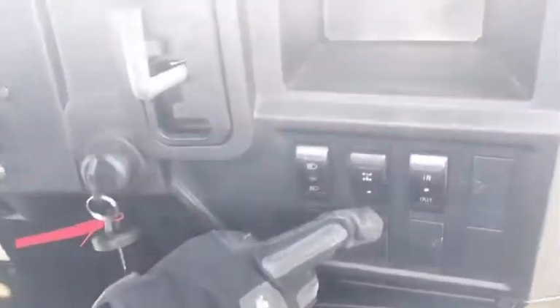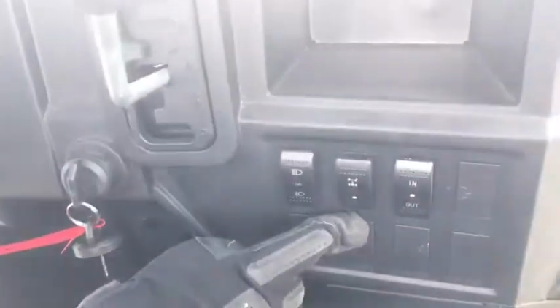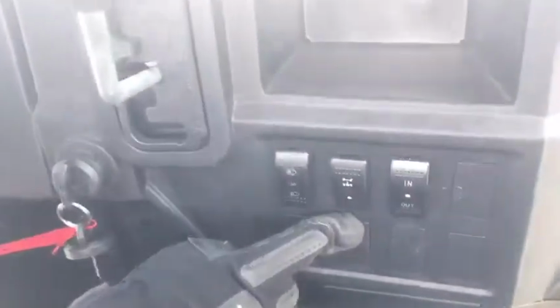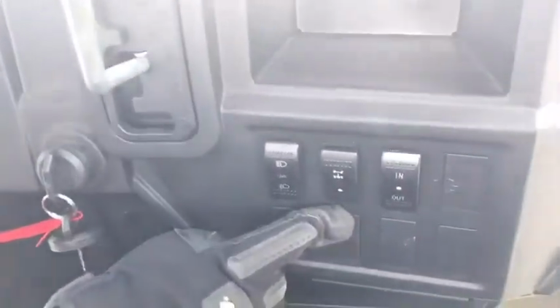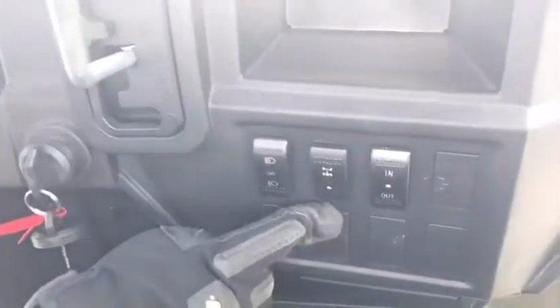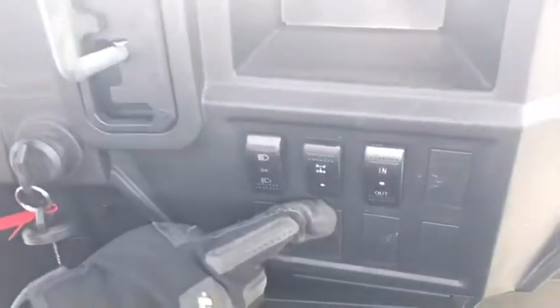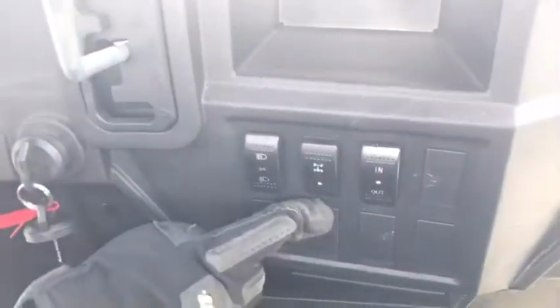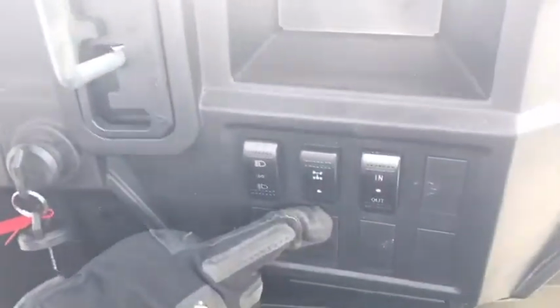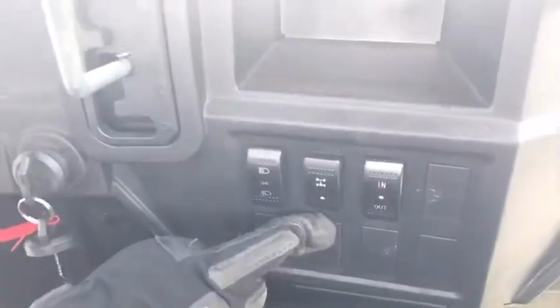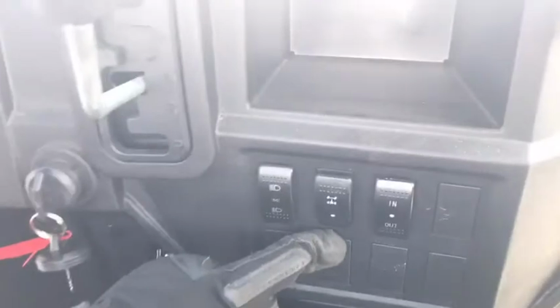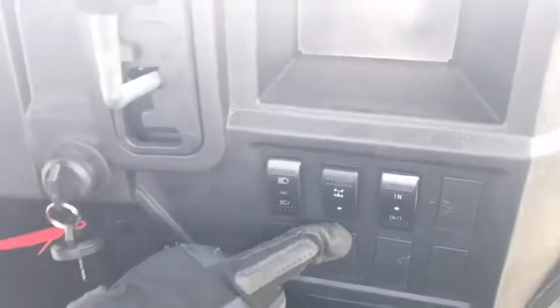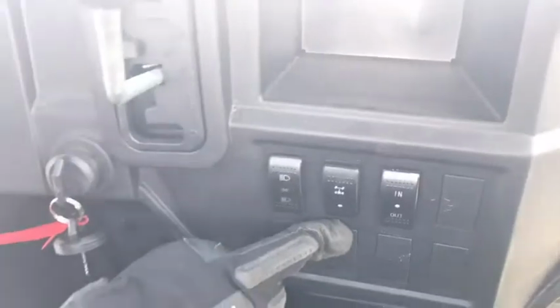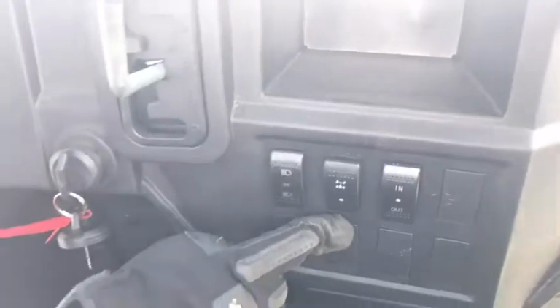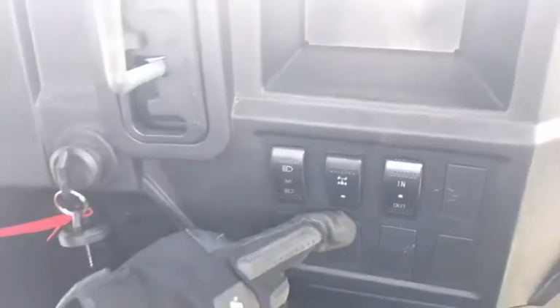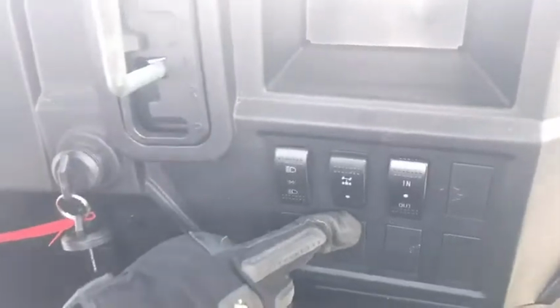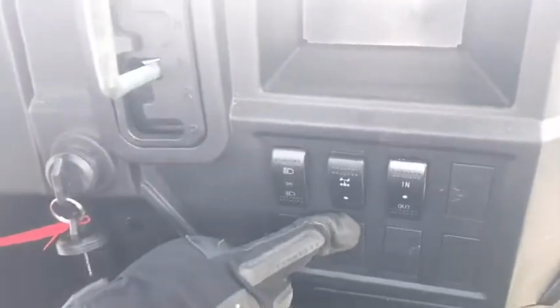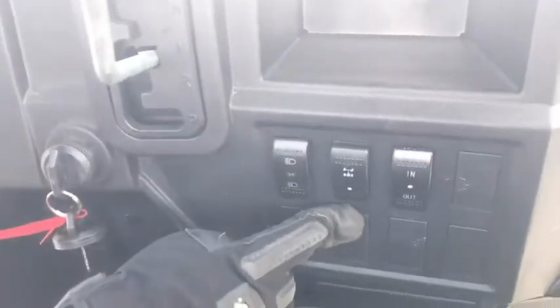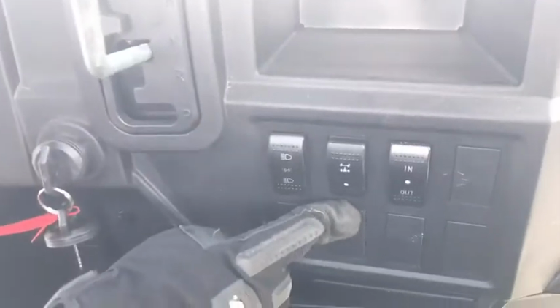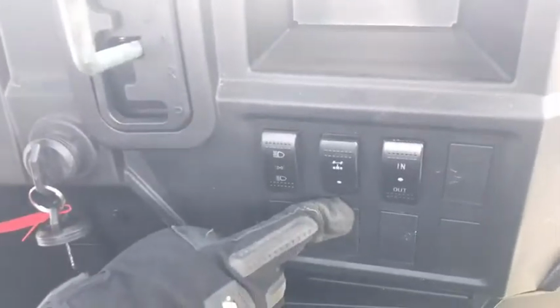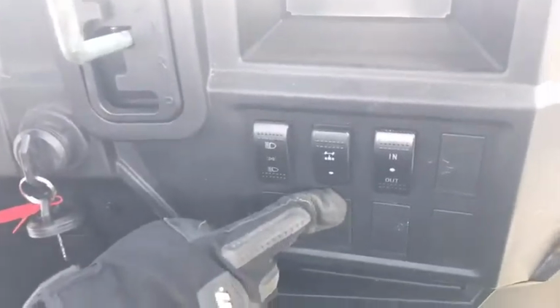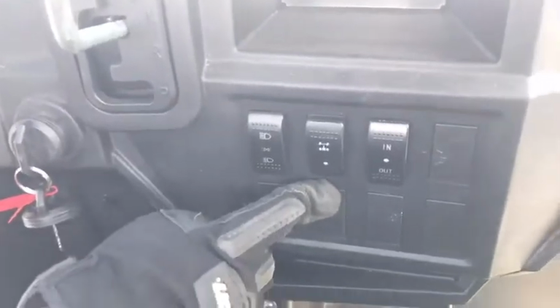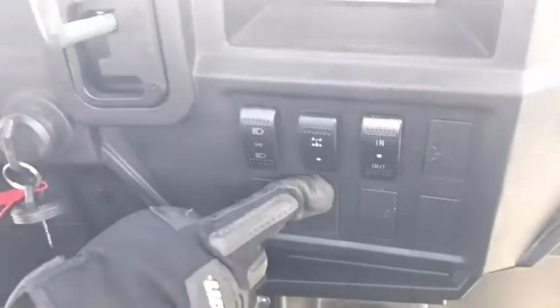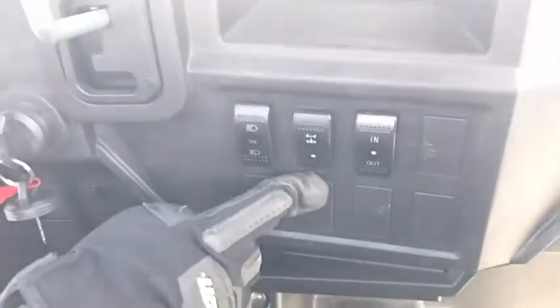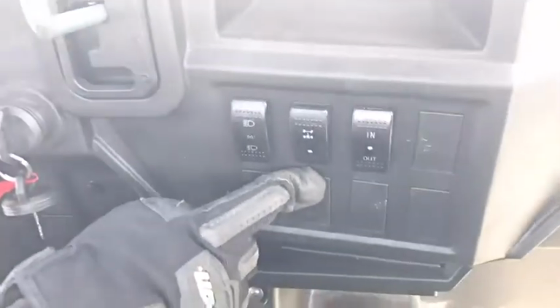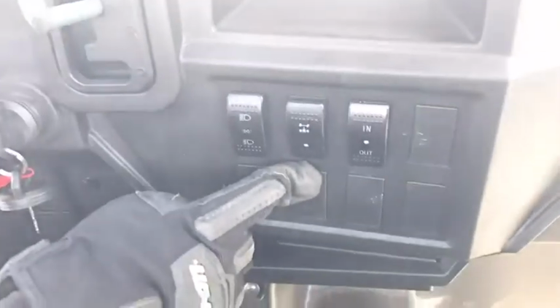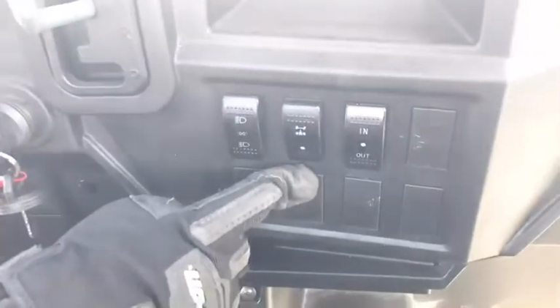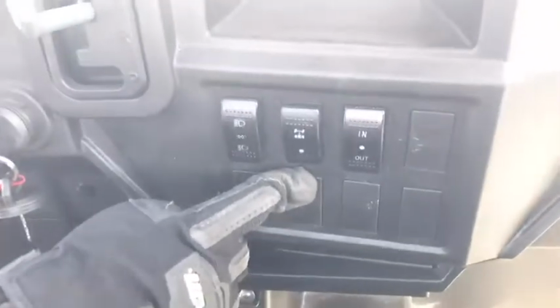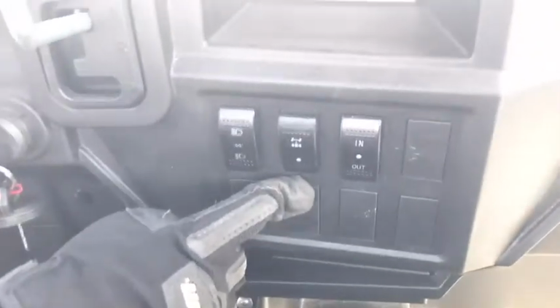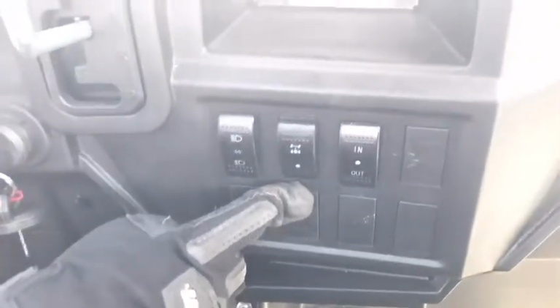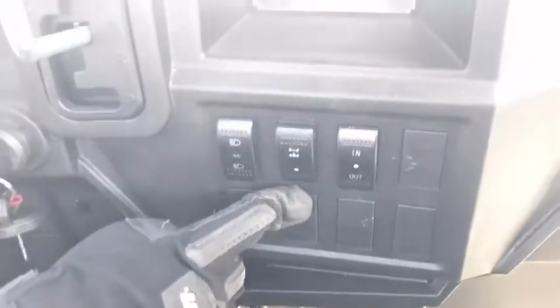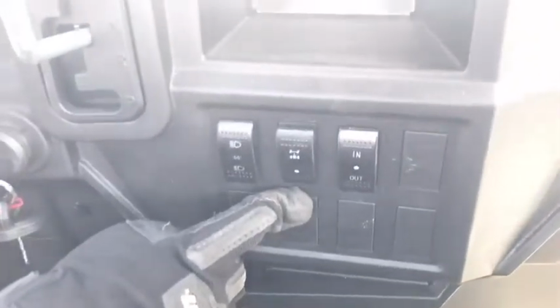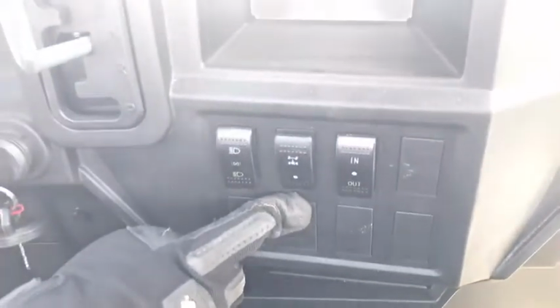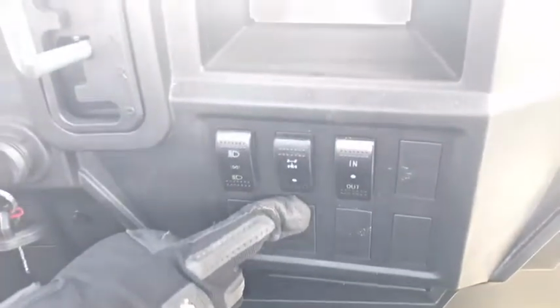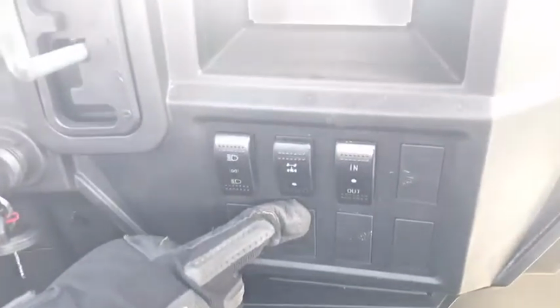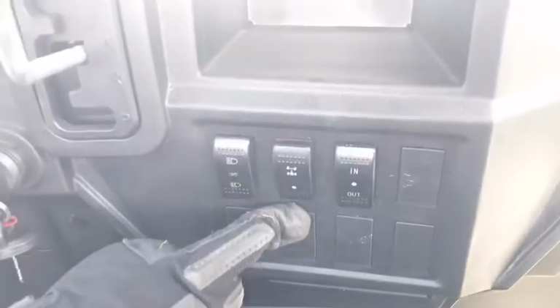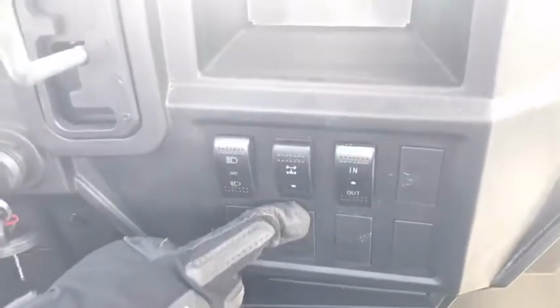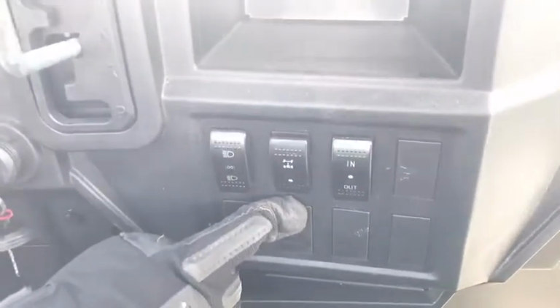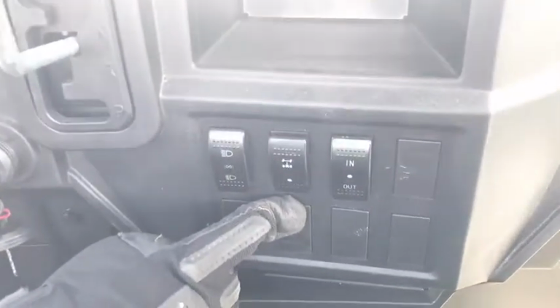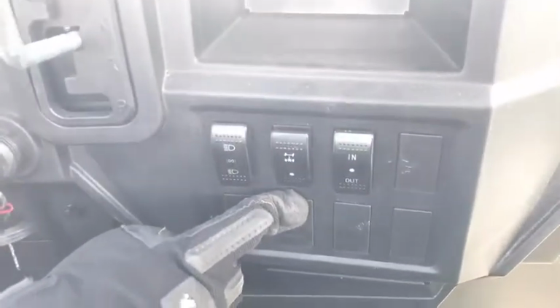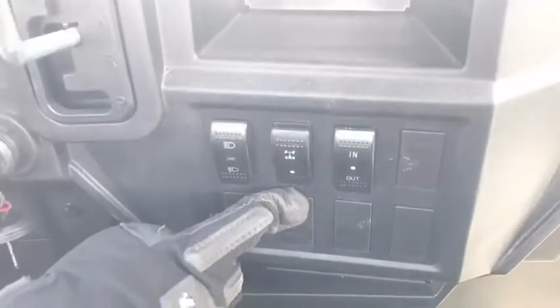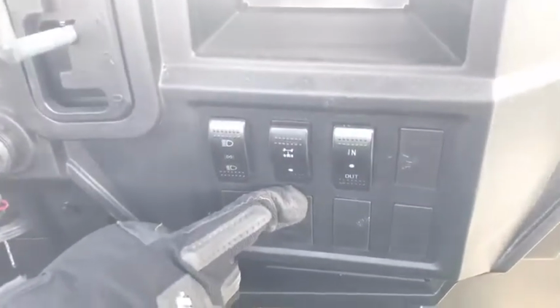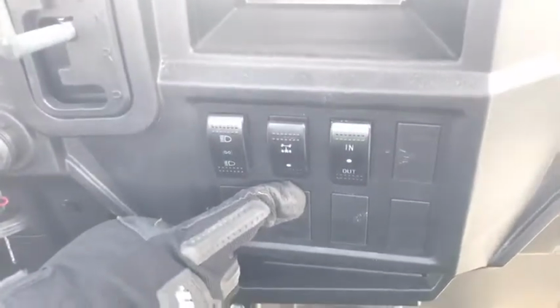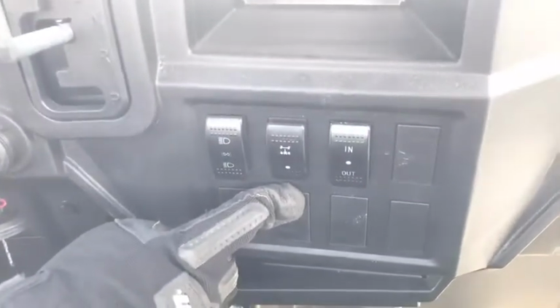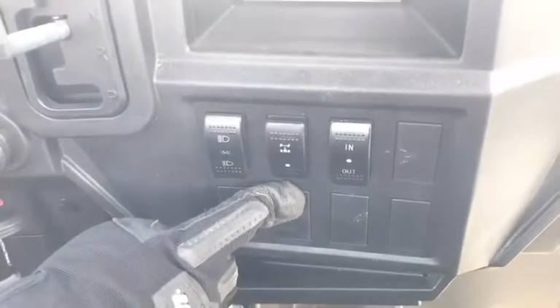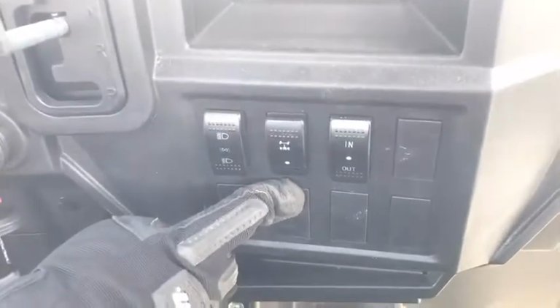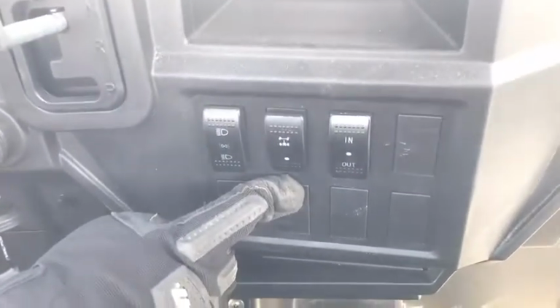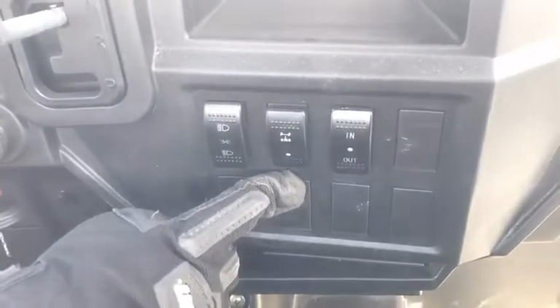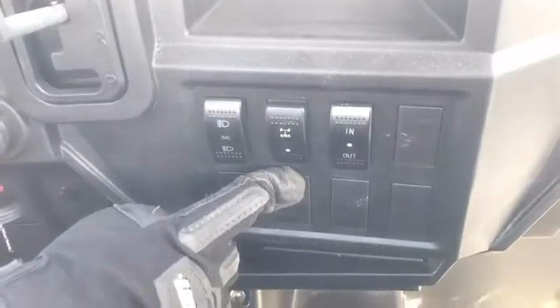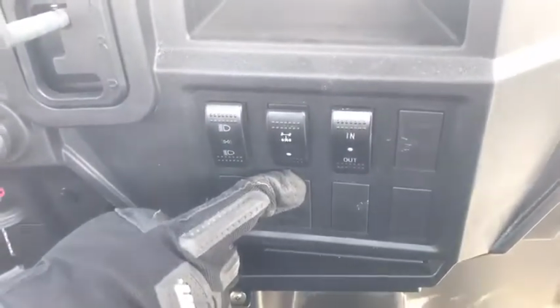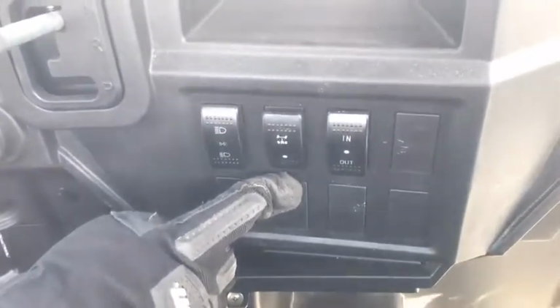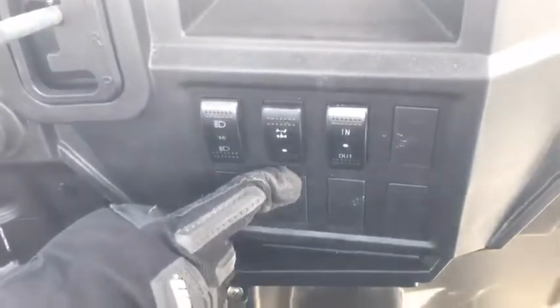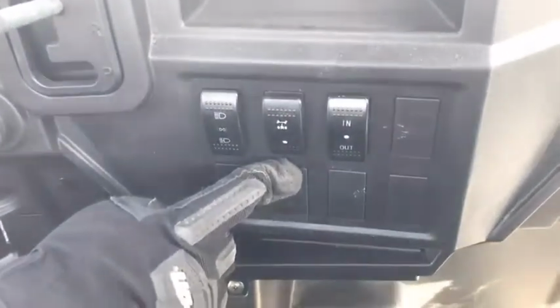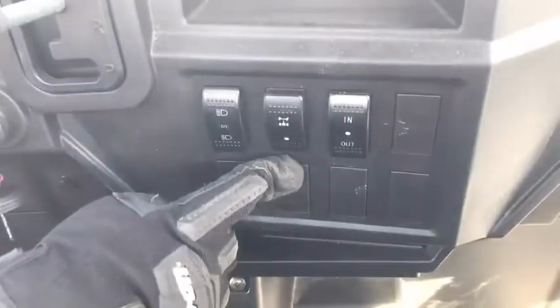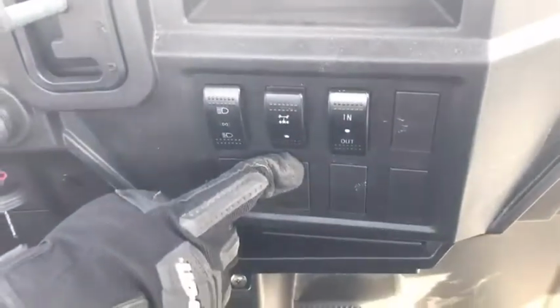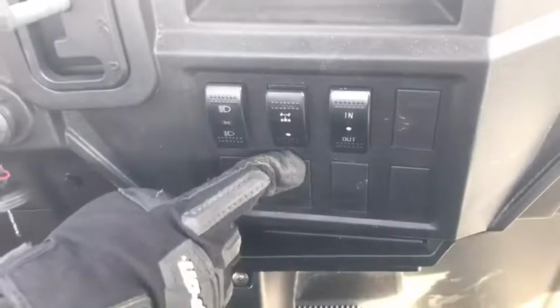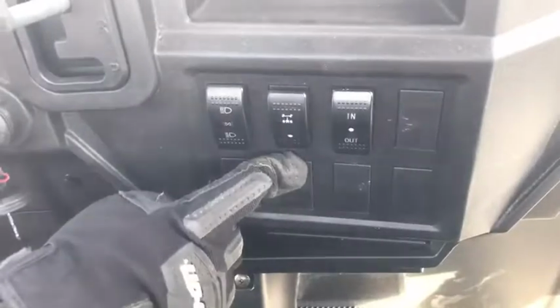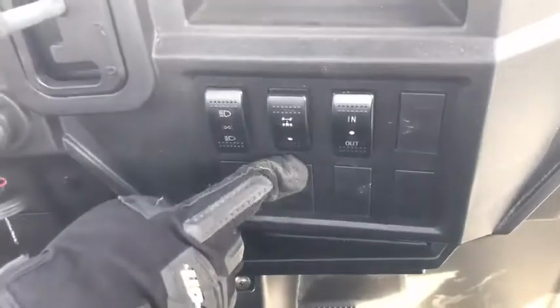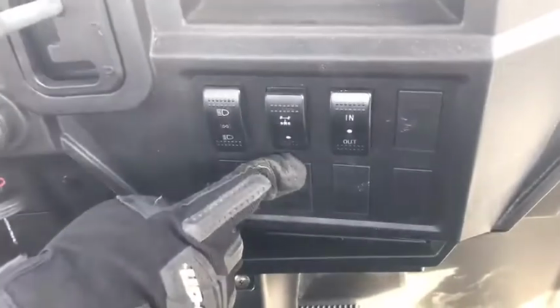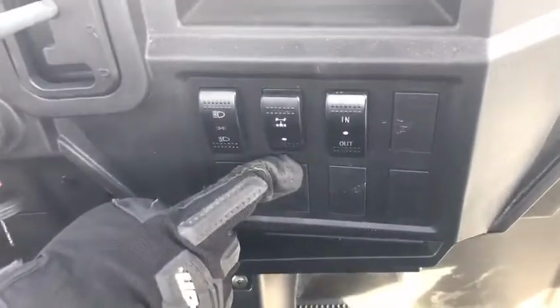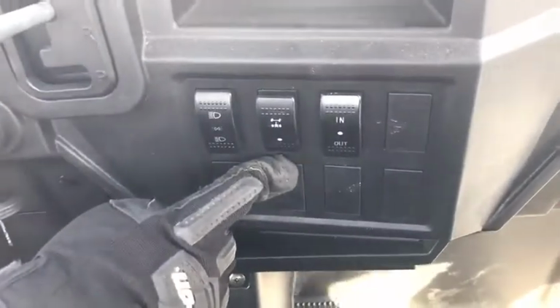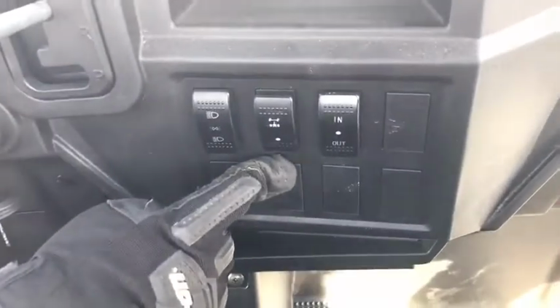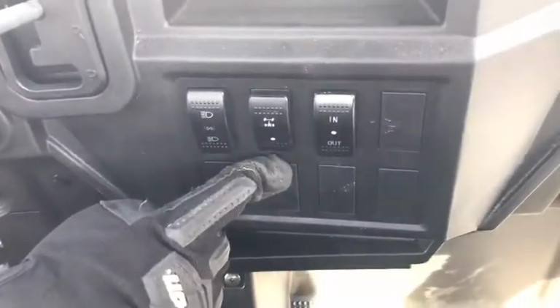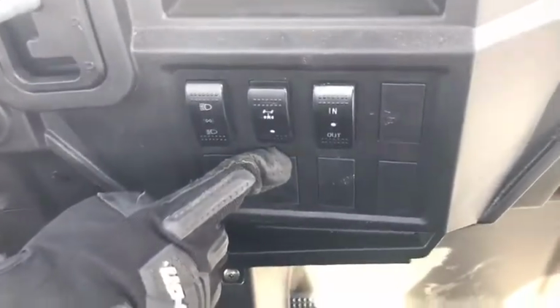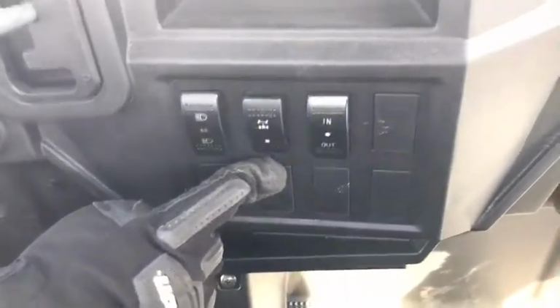What turf mode does: when activated, it unlocks the rear differential so you can take a tight turn in the grass and not rip it up.